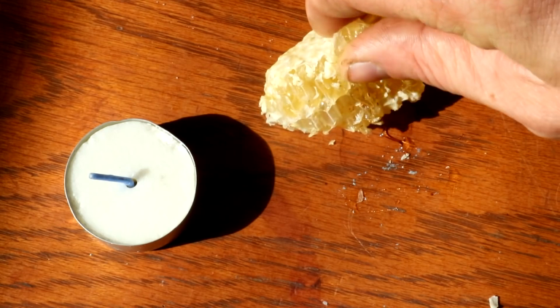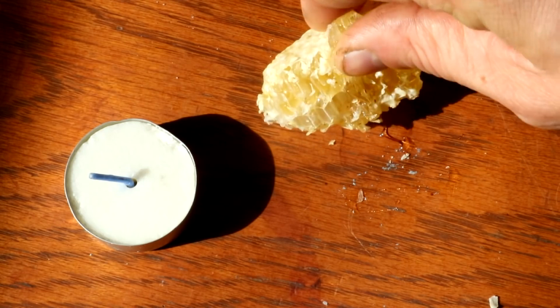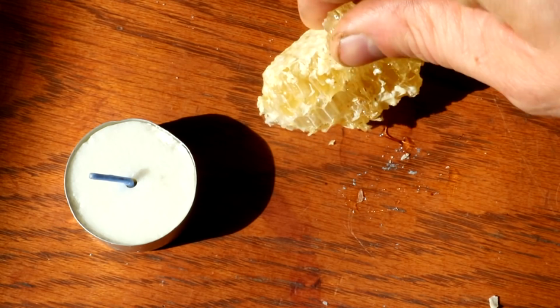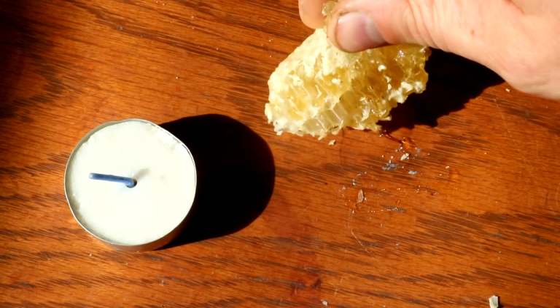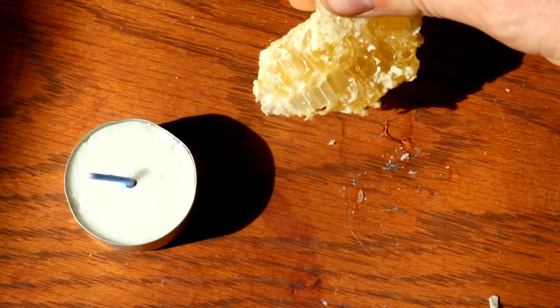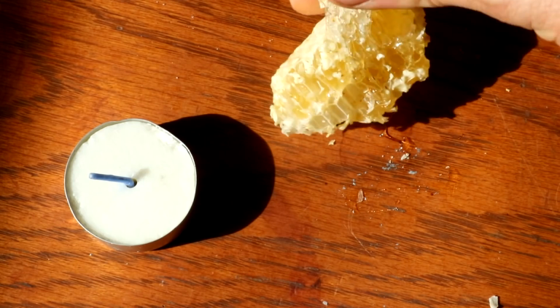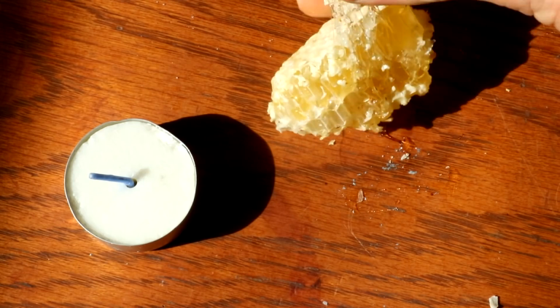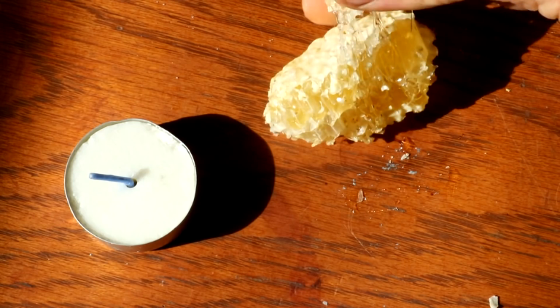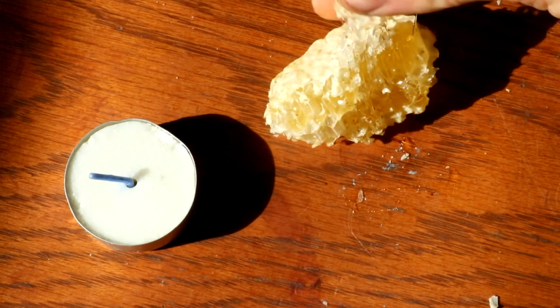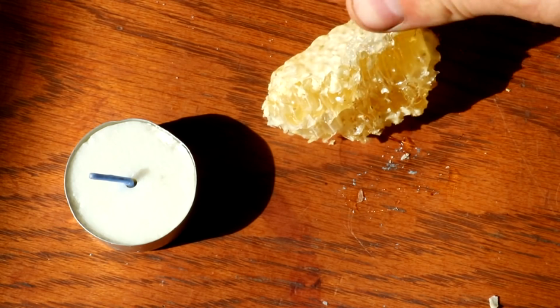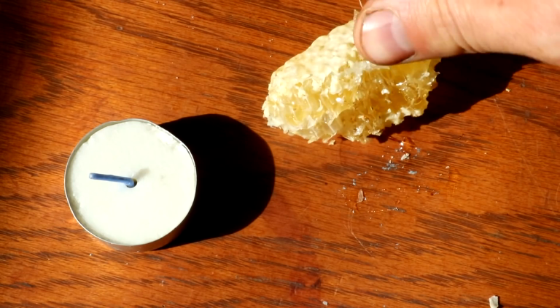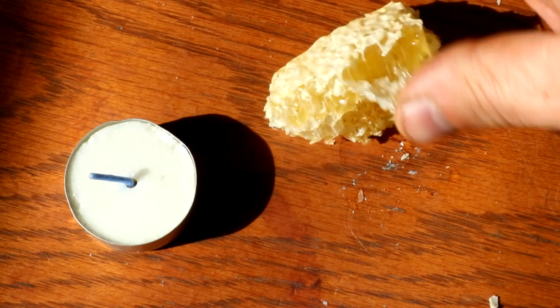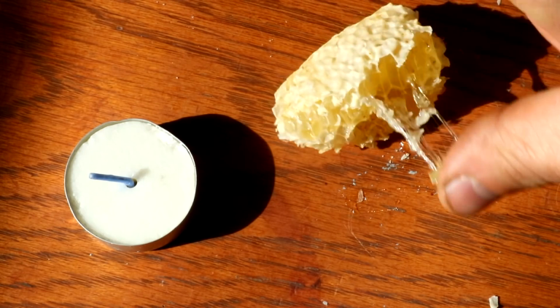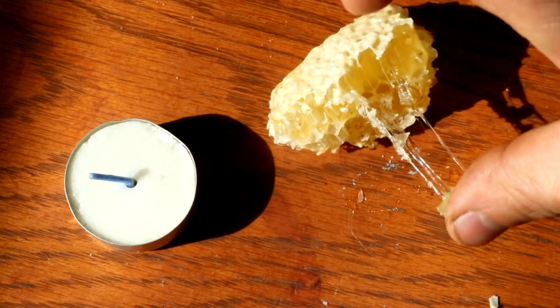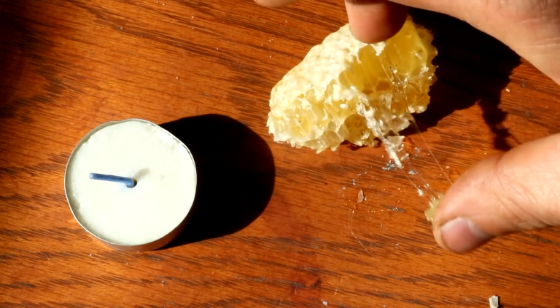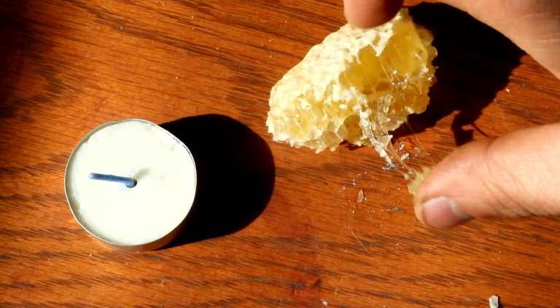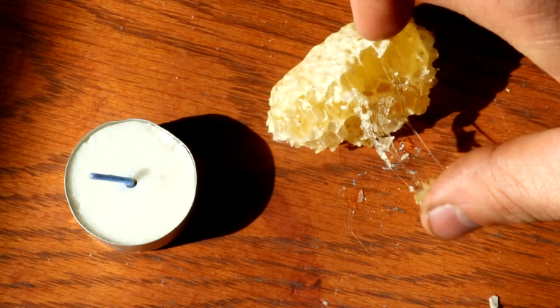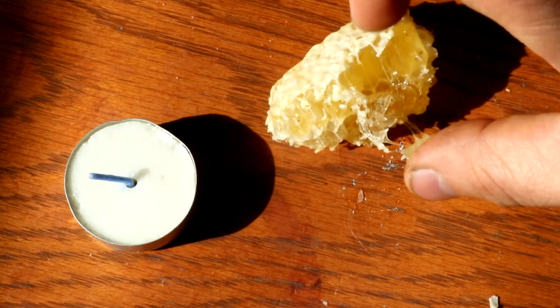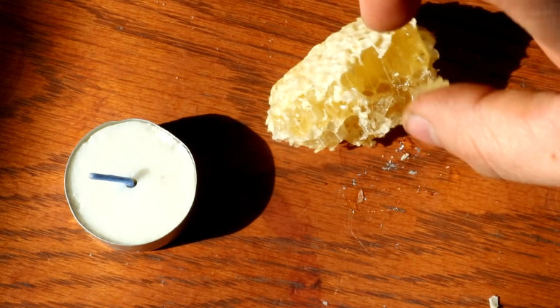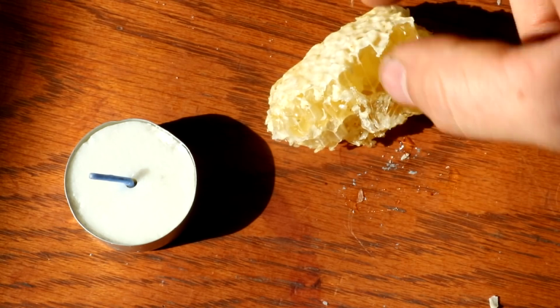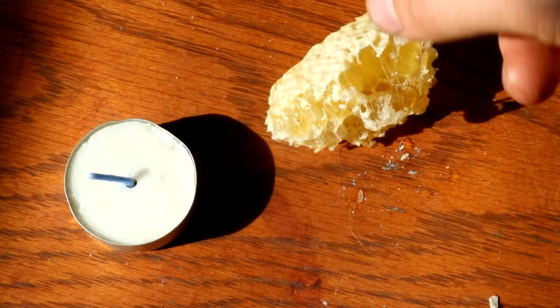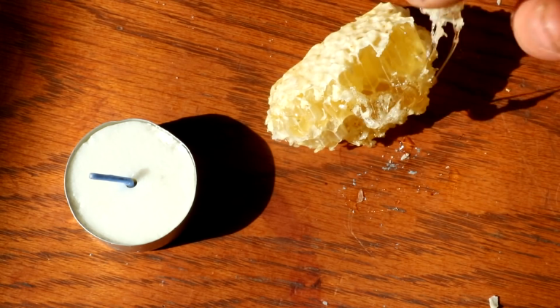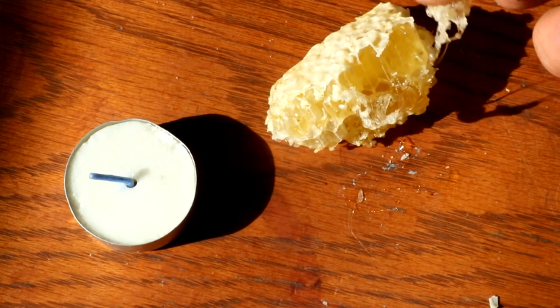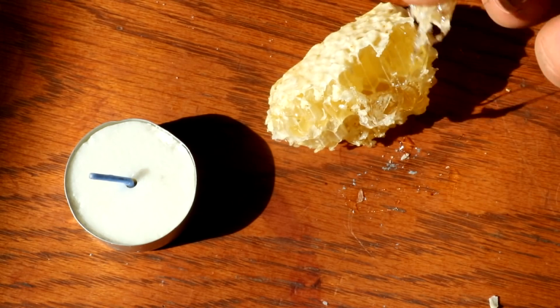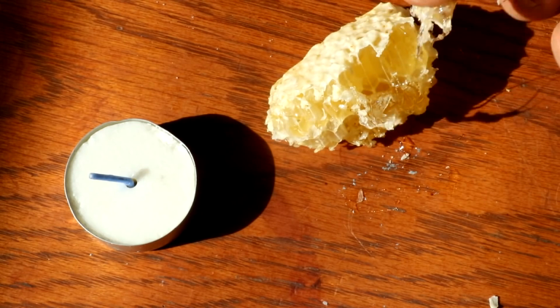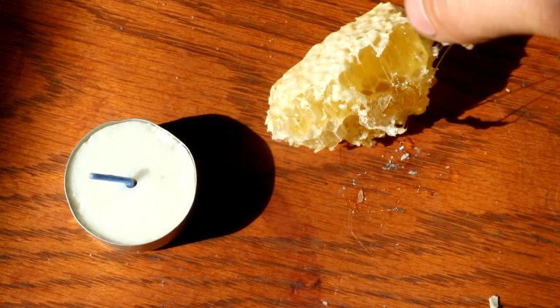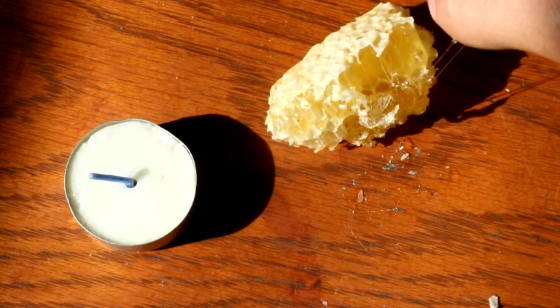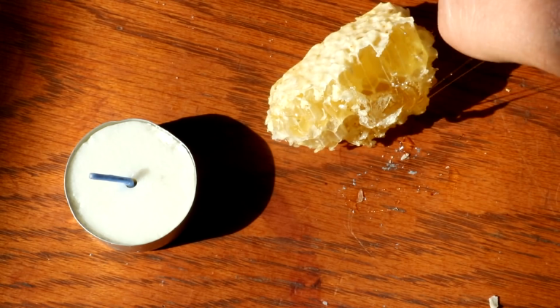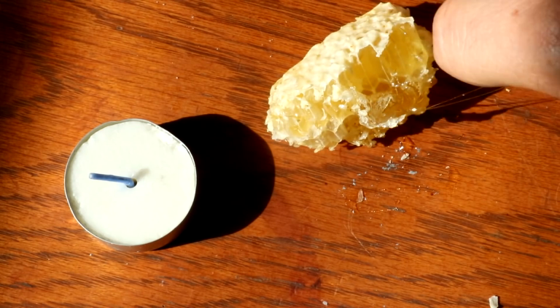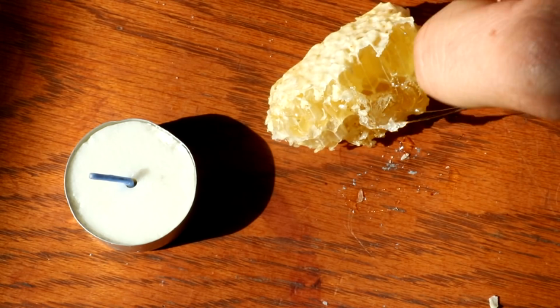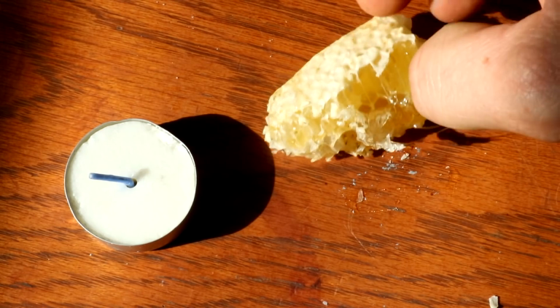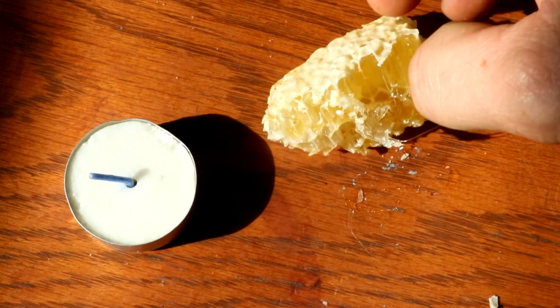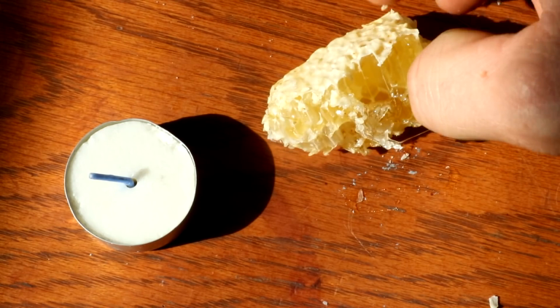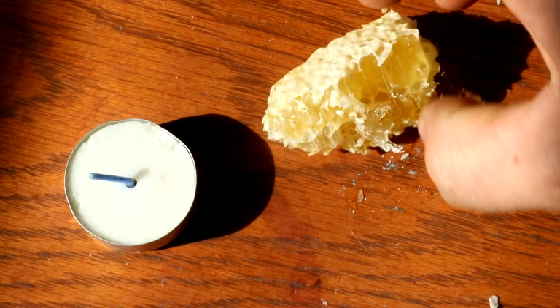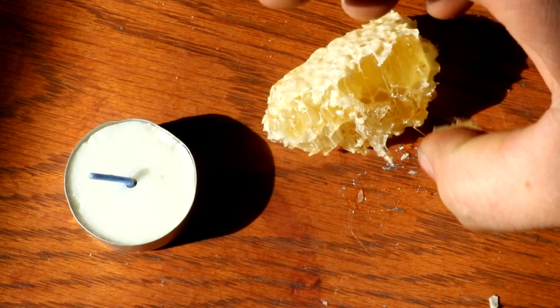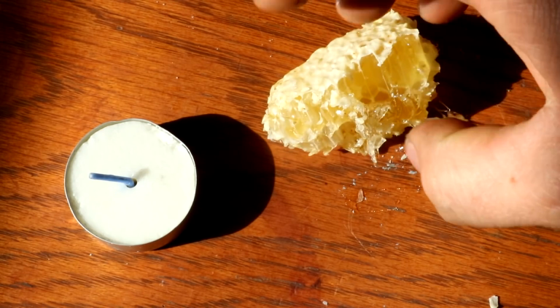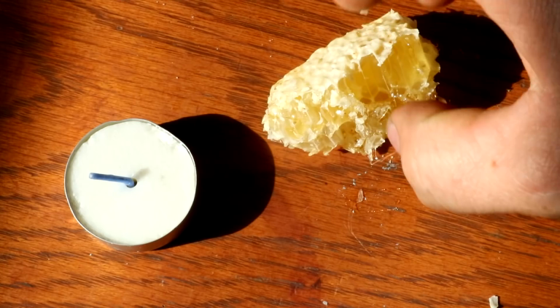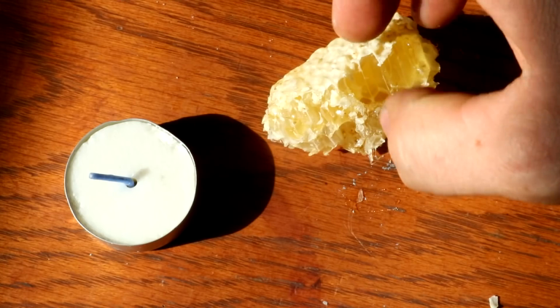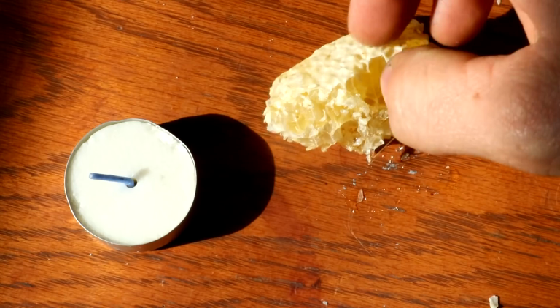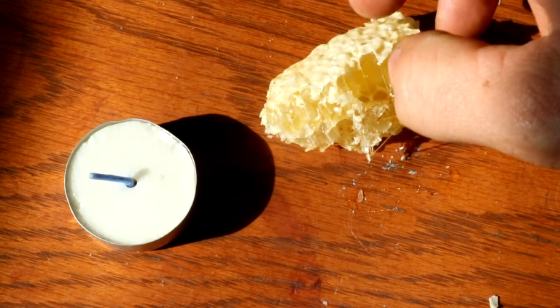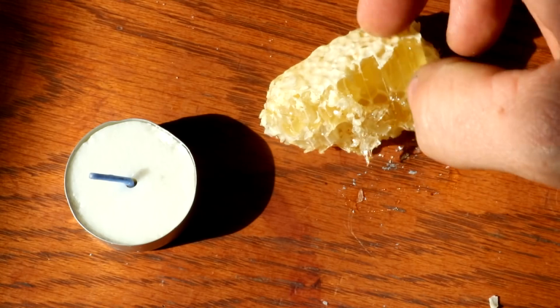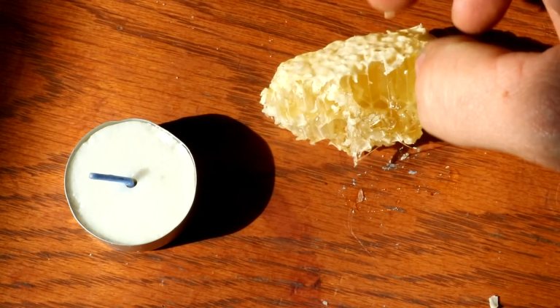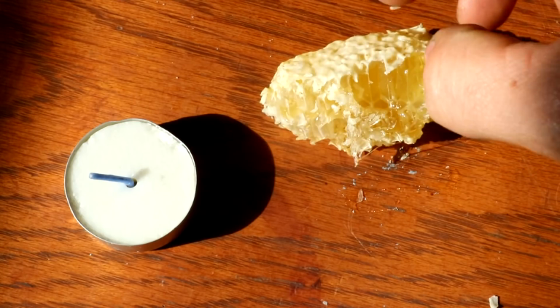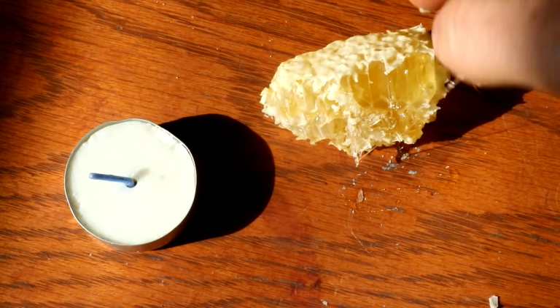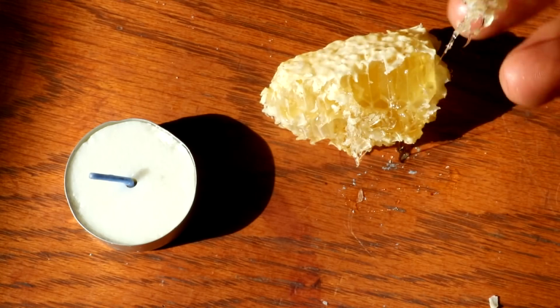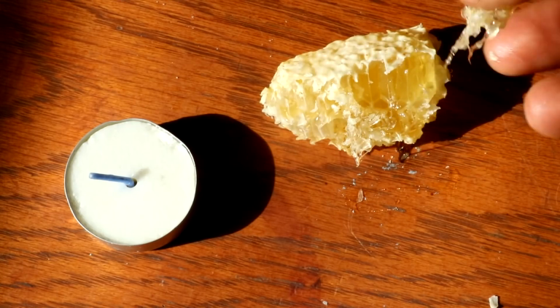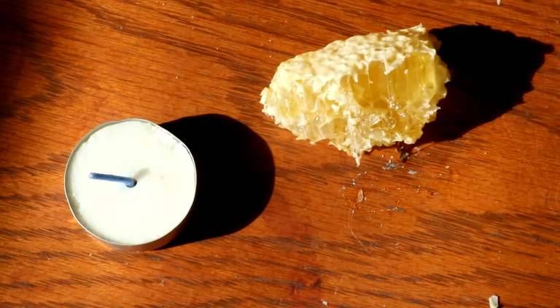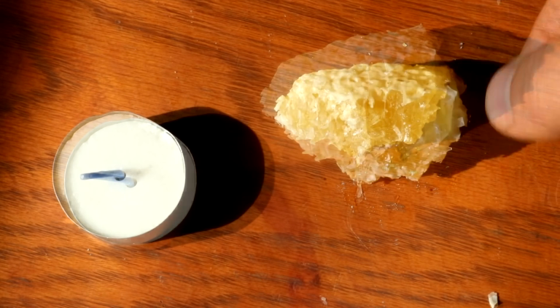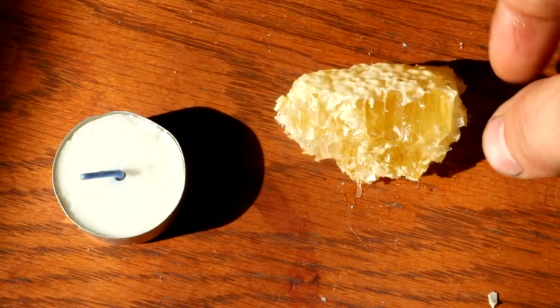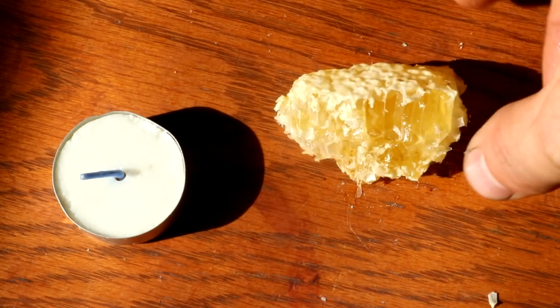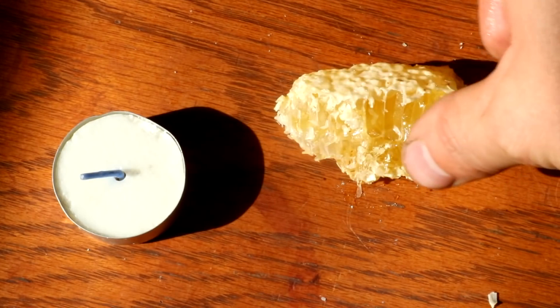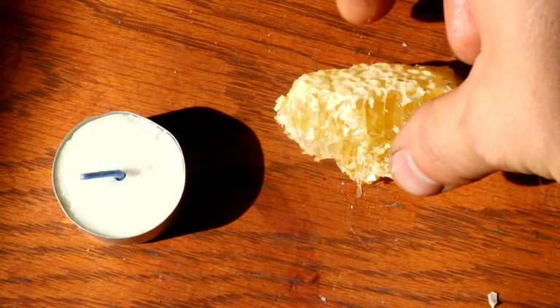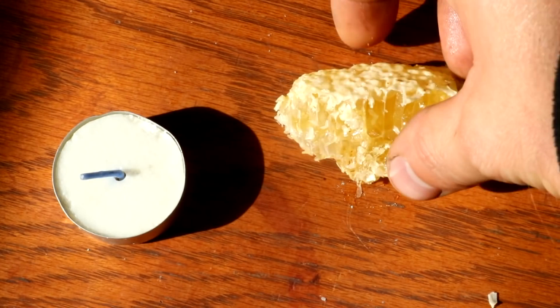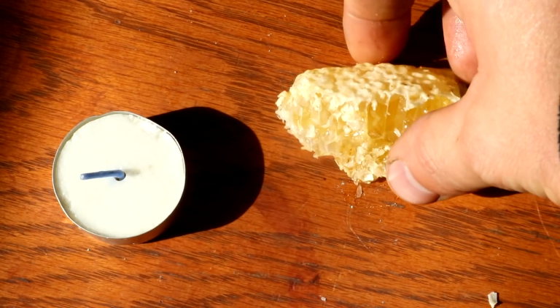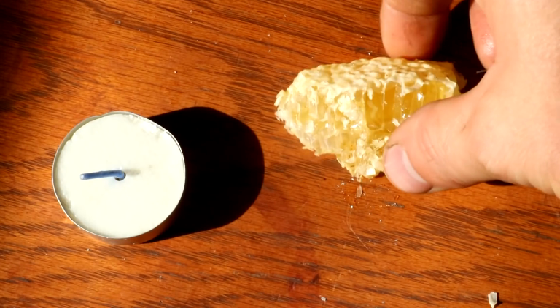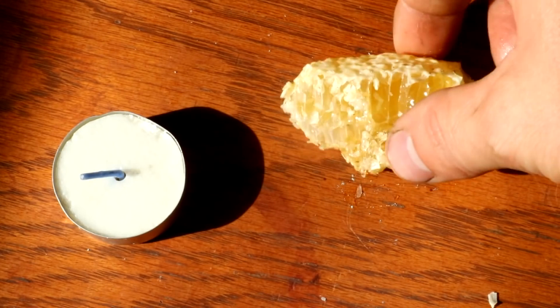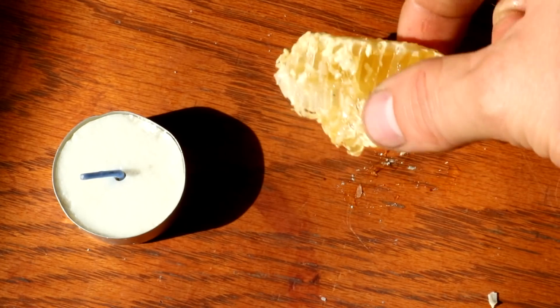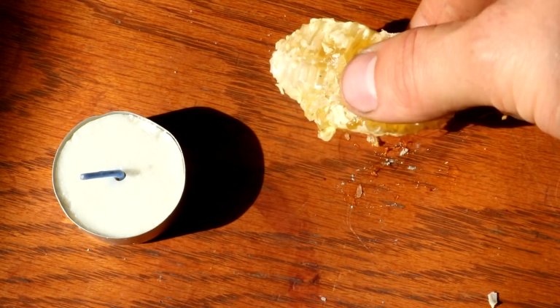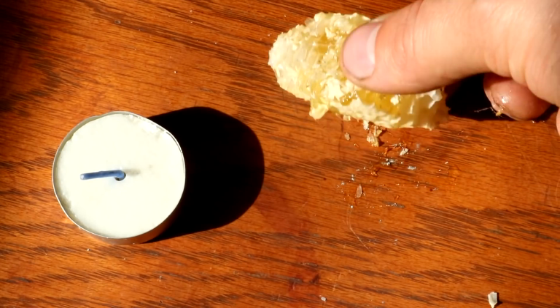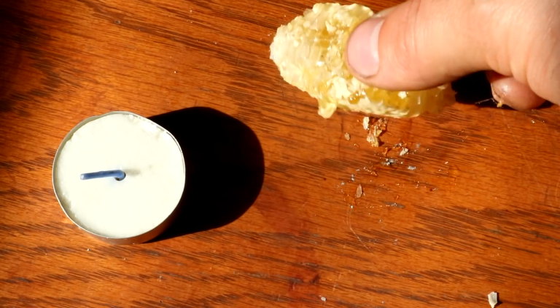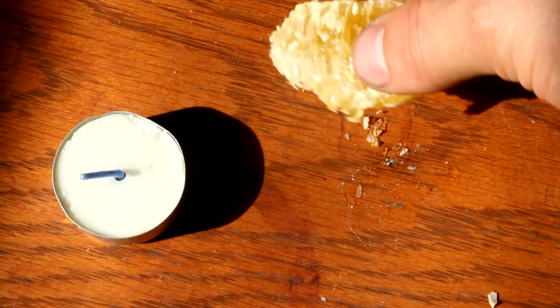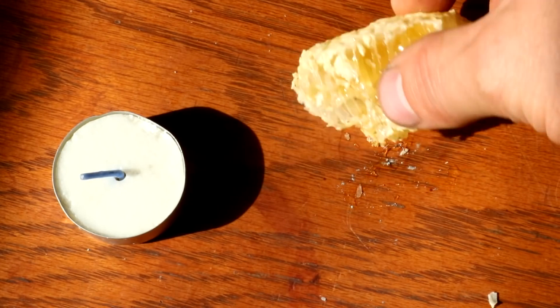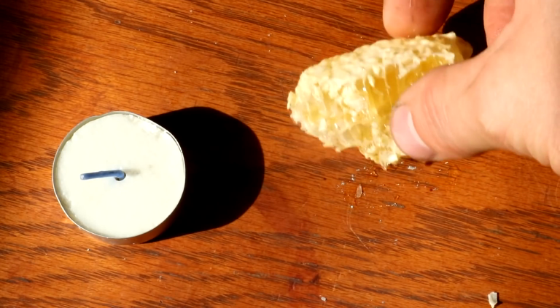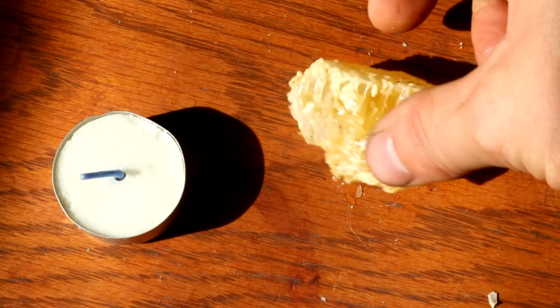Beeswax is also used in making candles — the more expensive kind — along with a myriad of other uses.